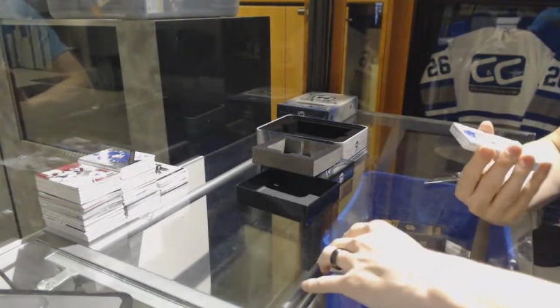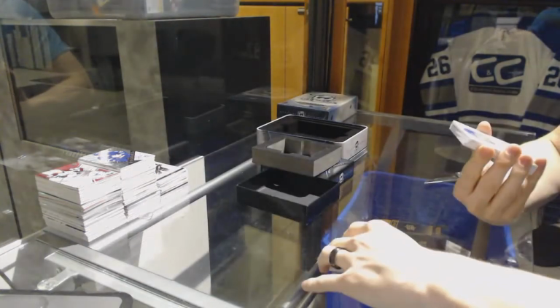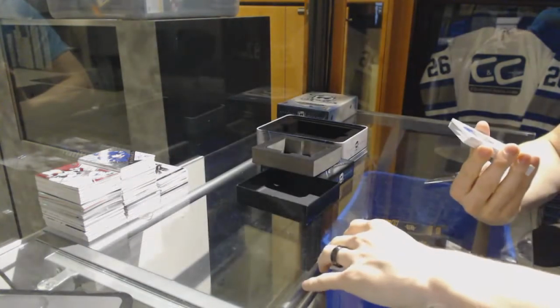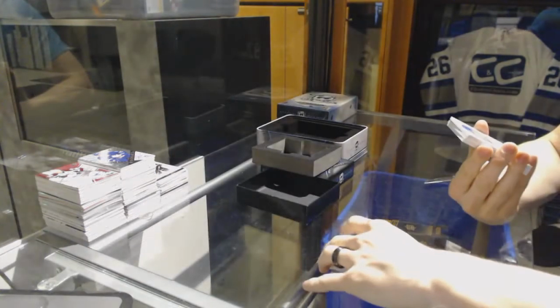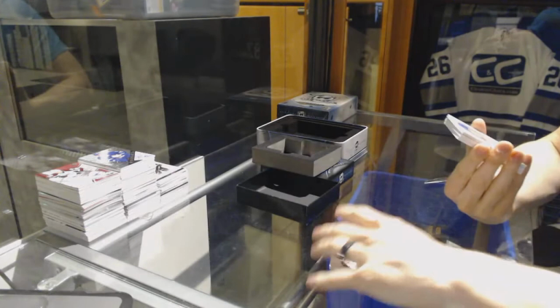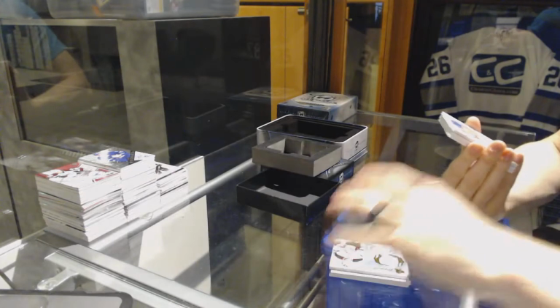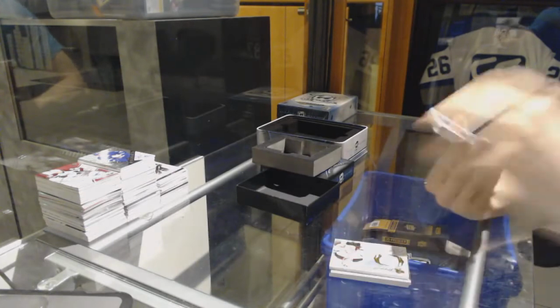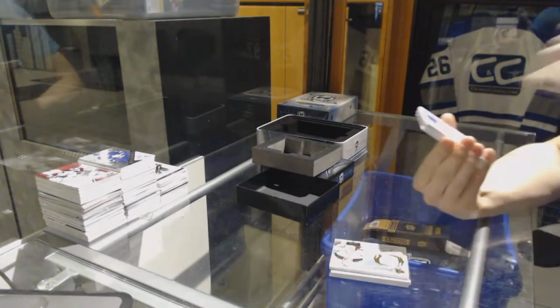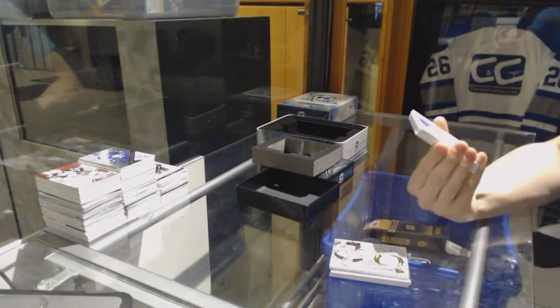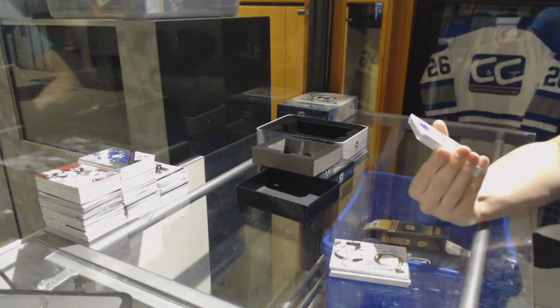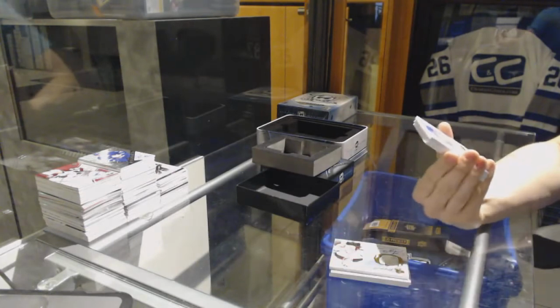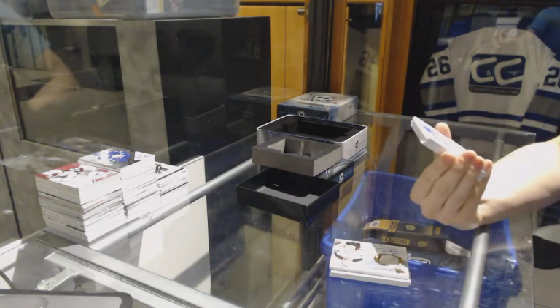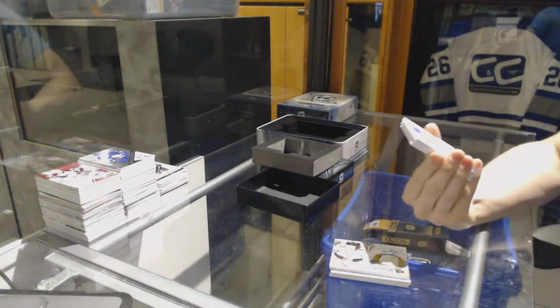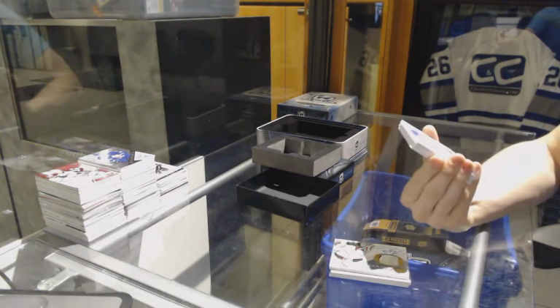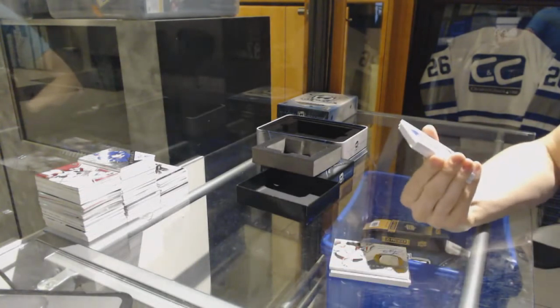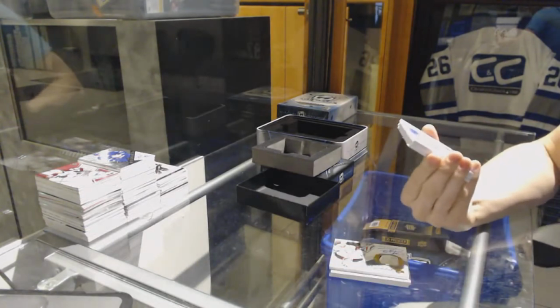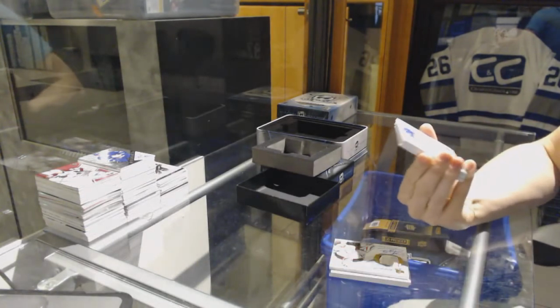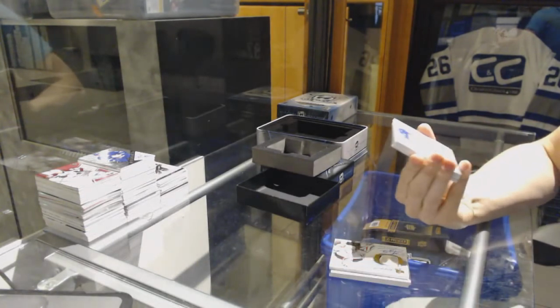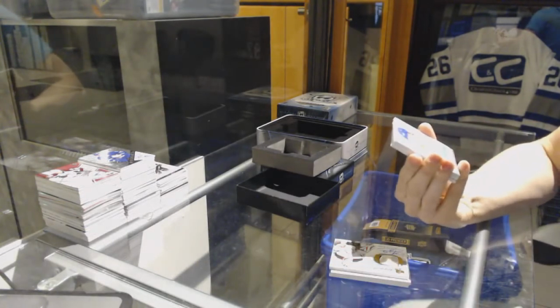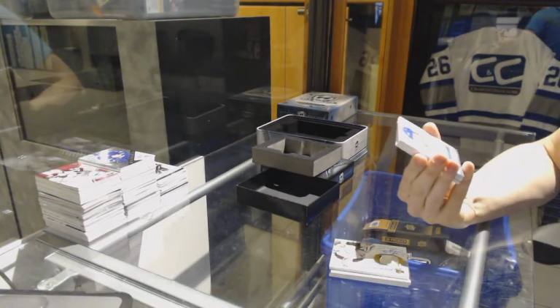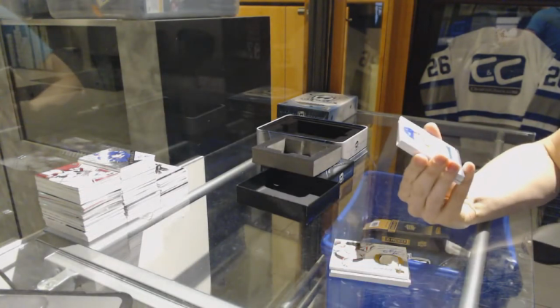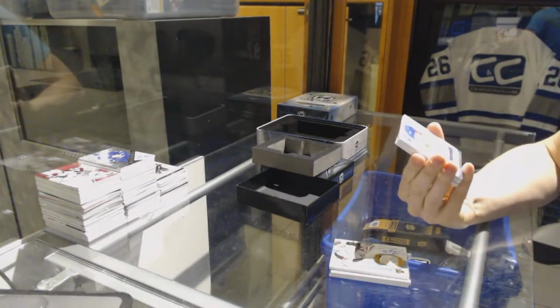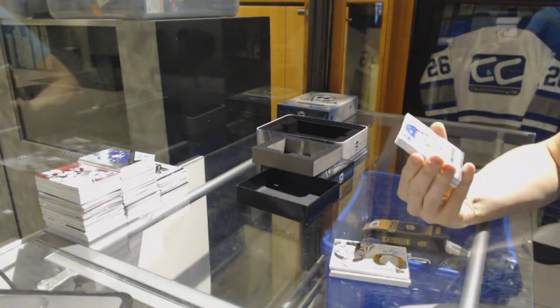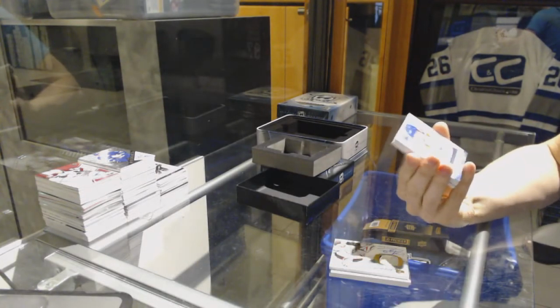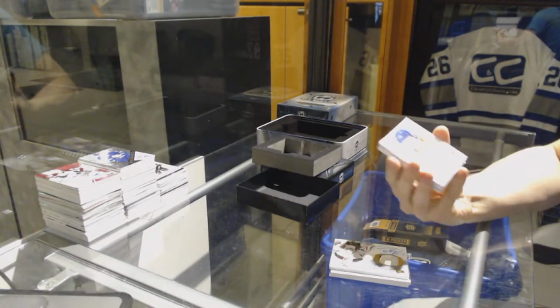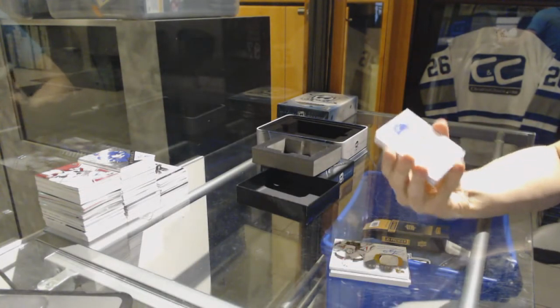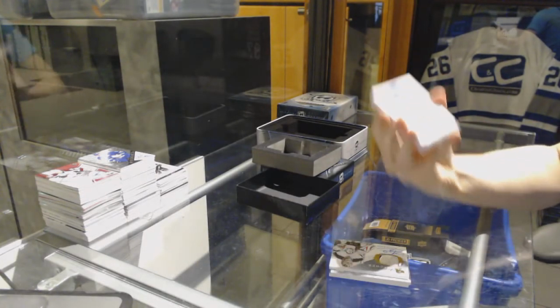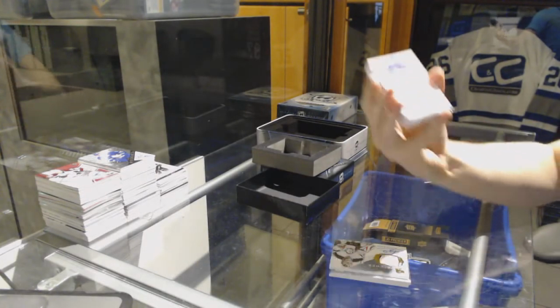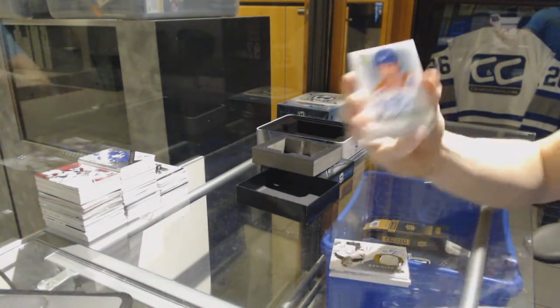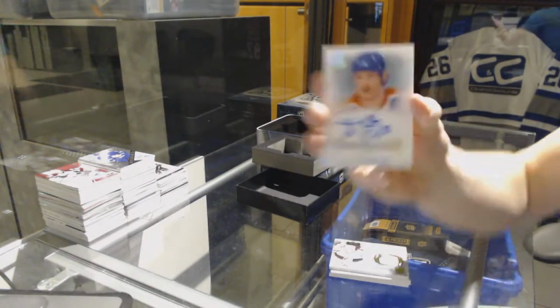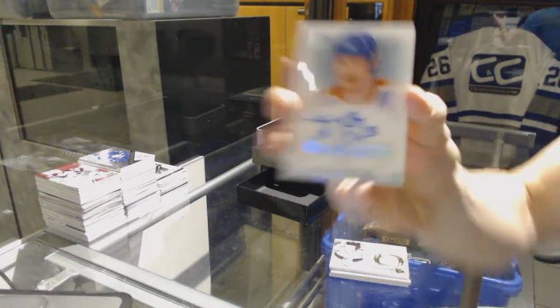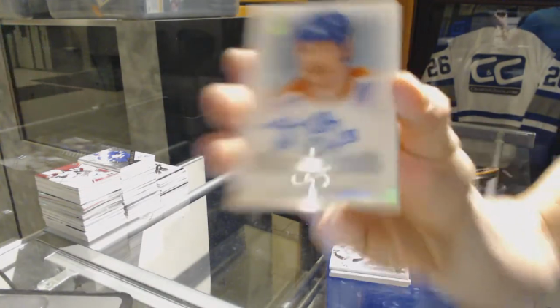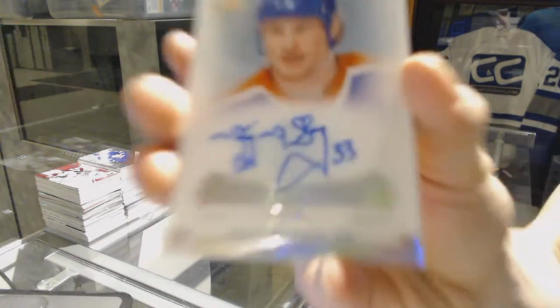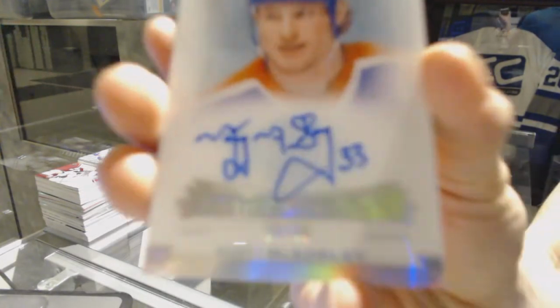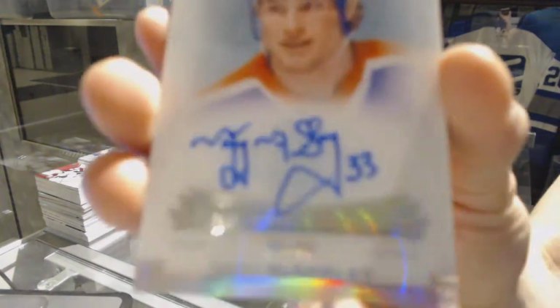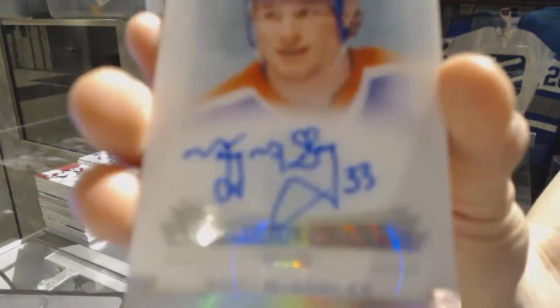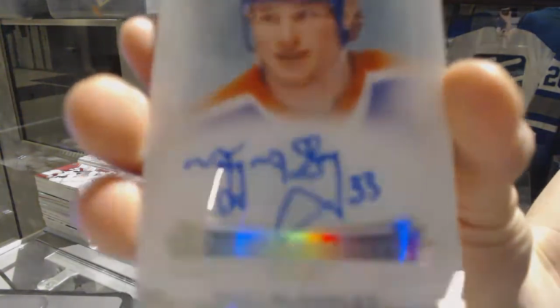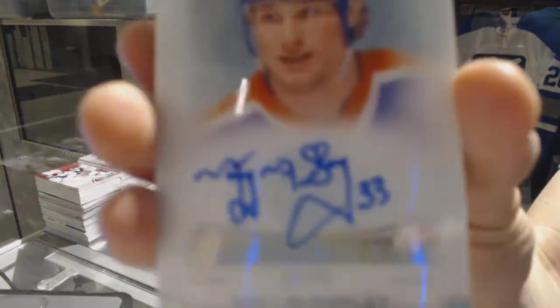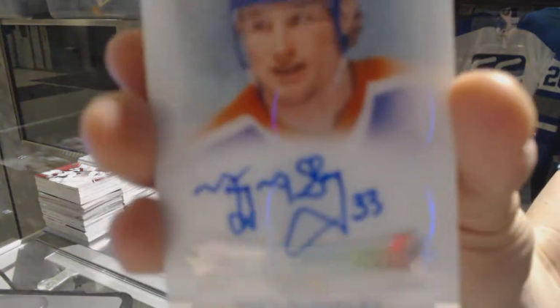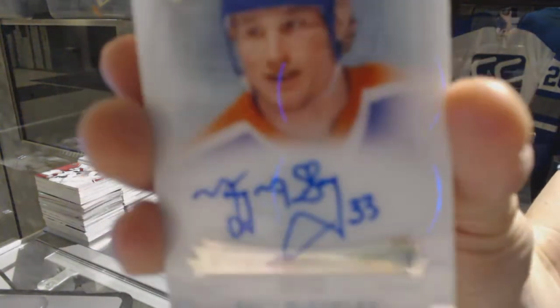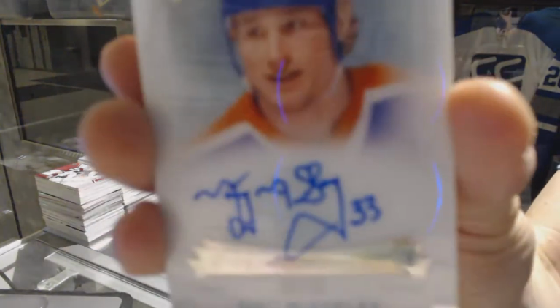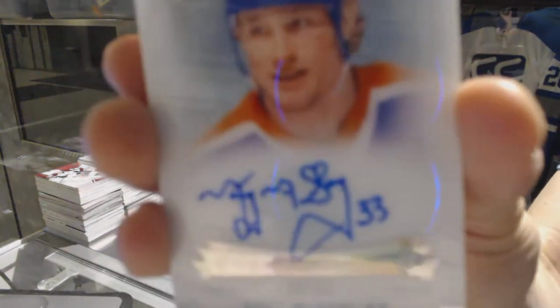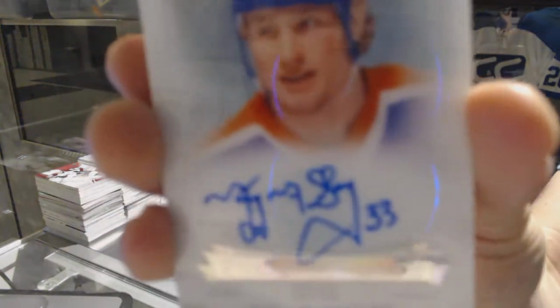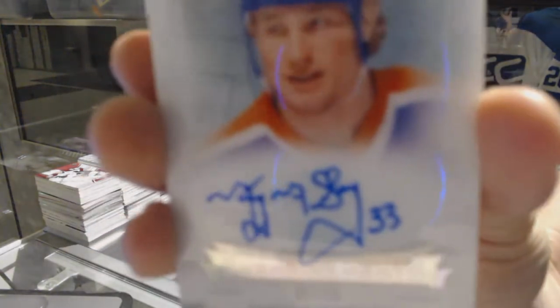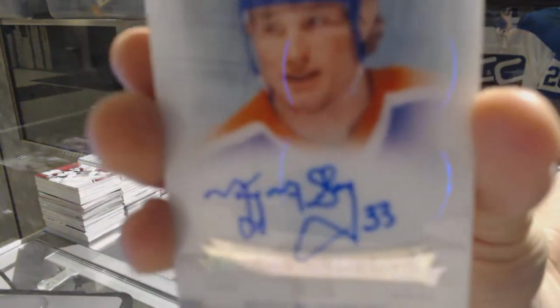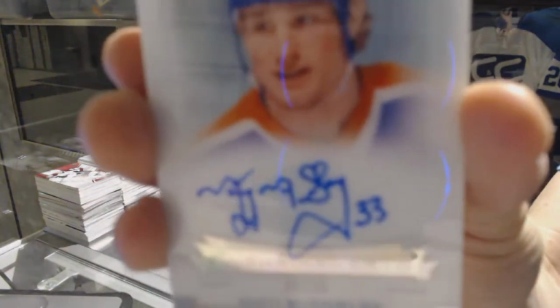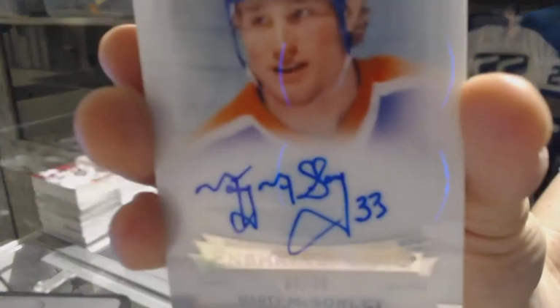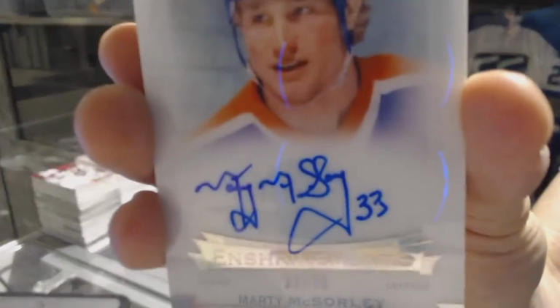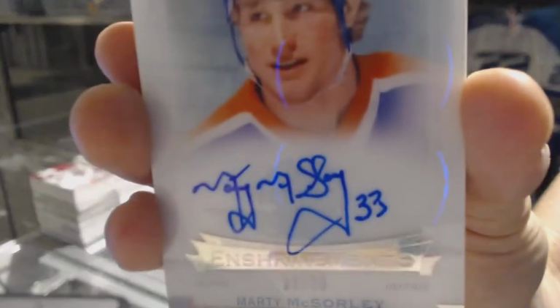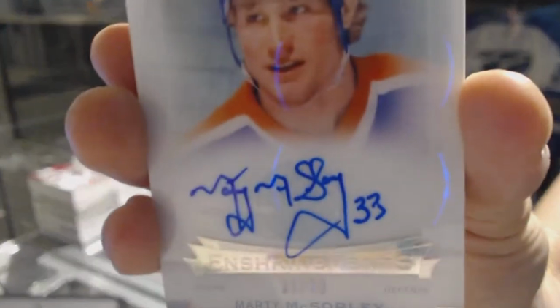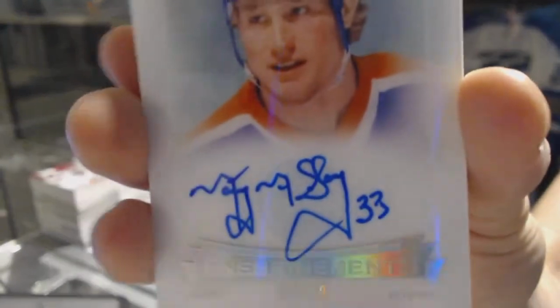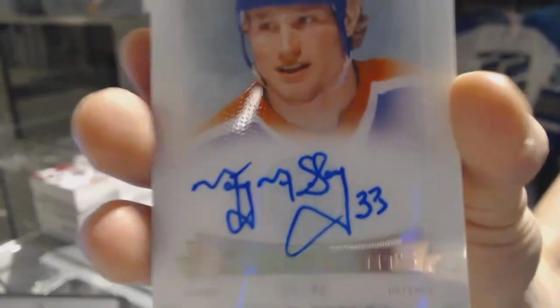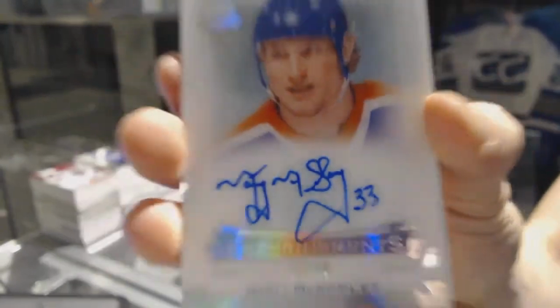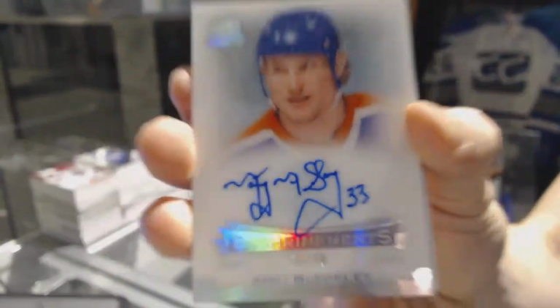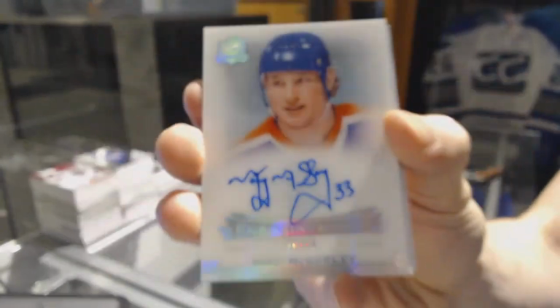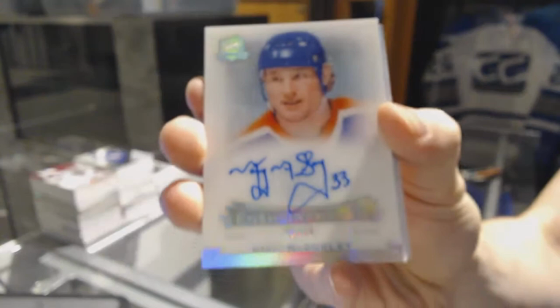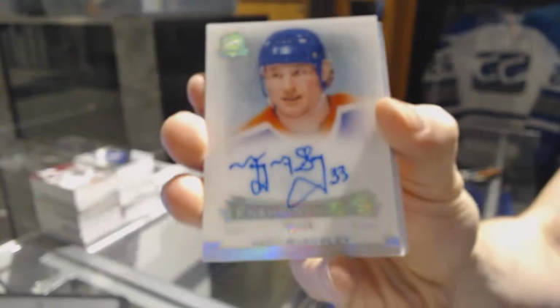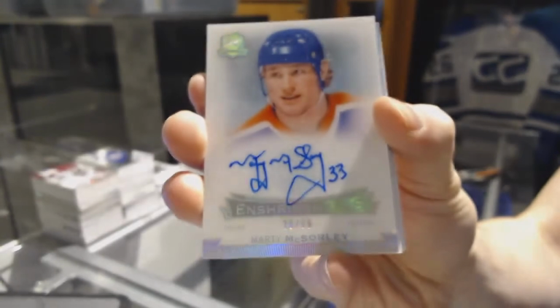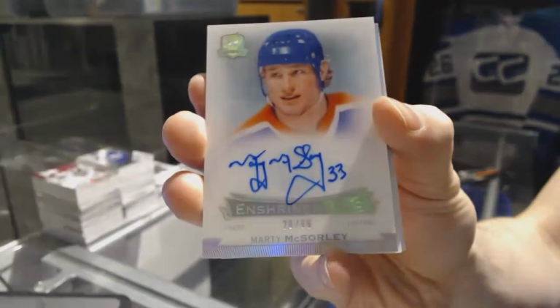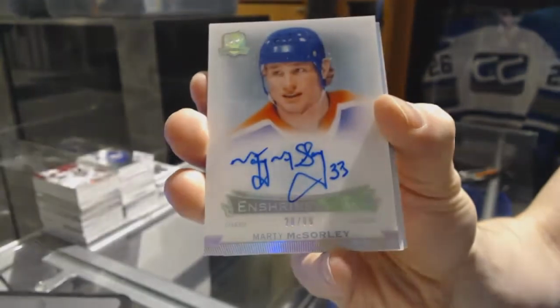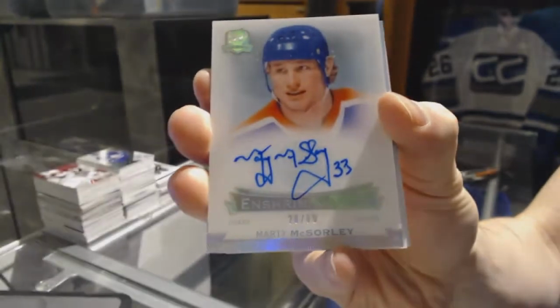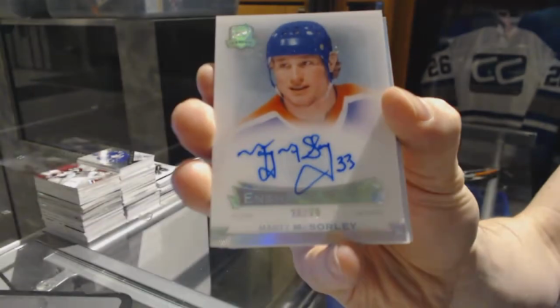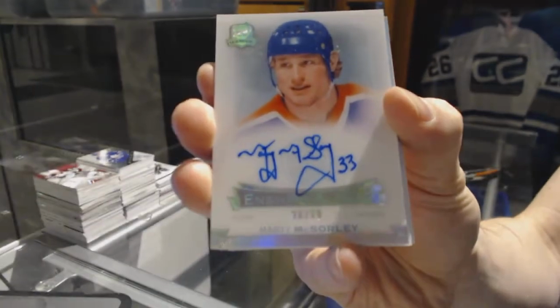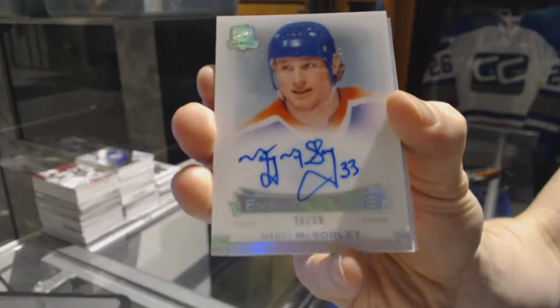We've got an enshrinements autograph number 20 of 99 for the Edmonton Oilers, Marty McSorley.